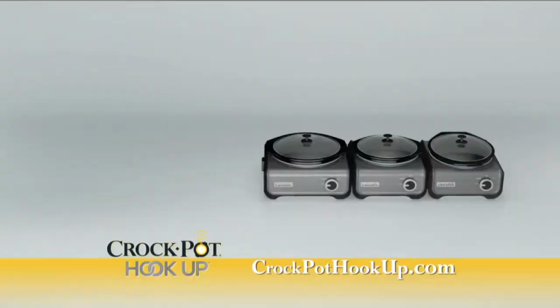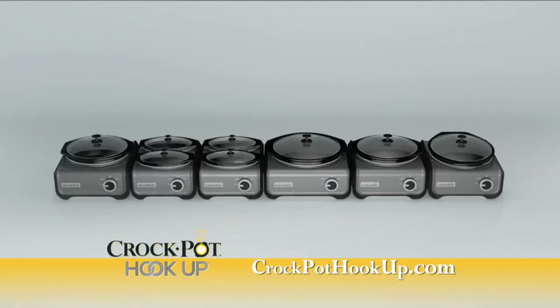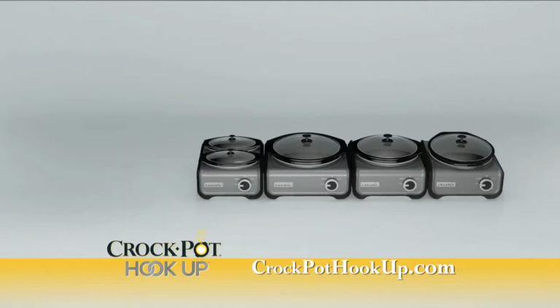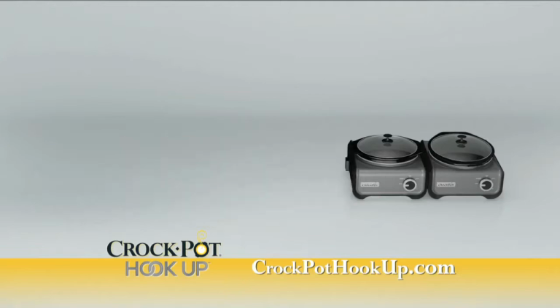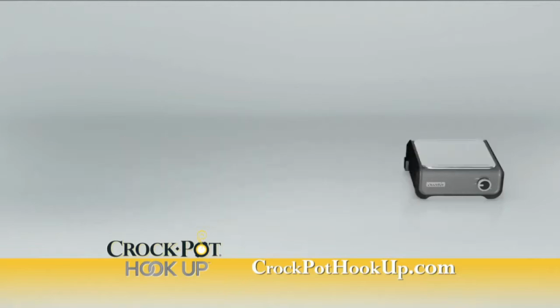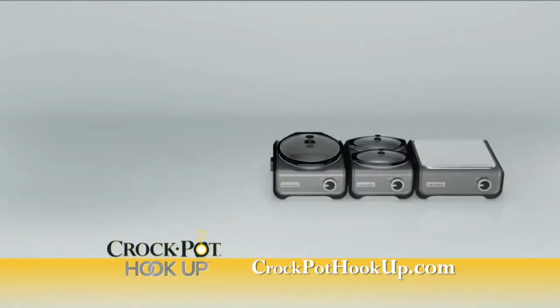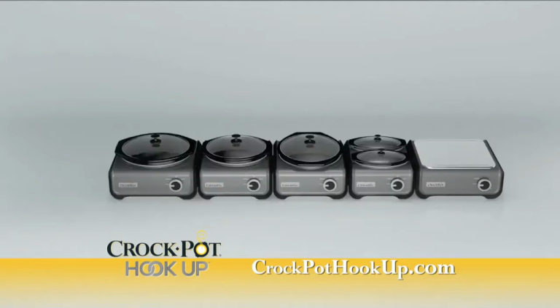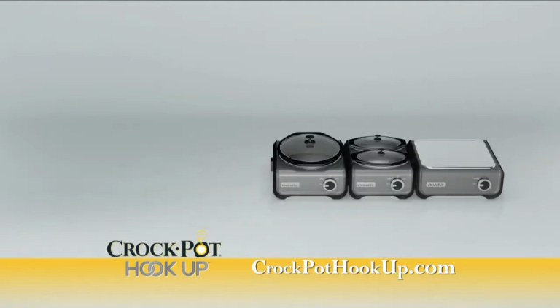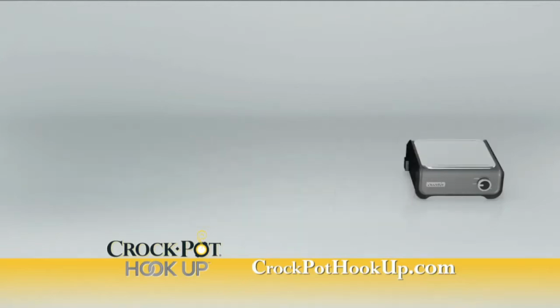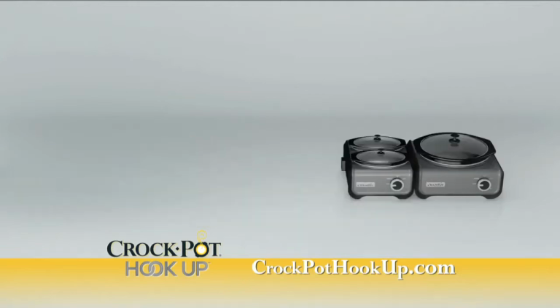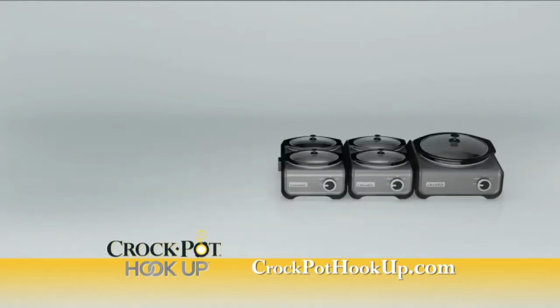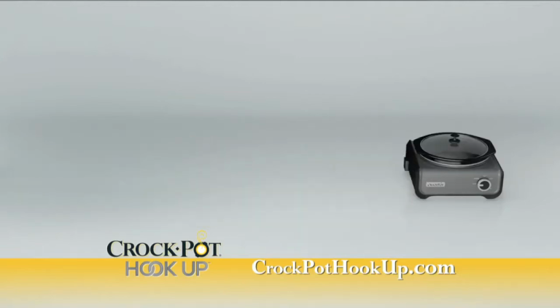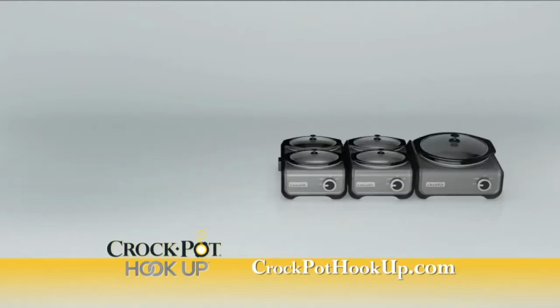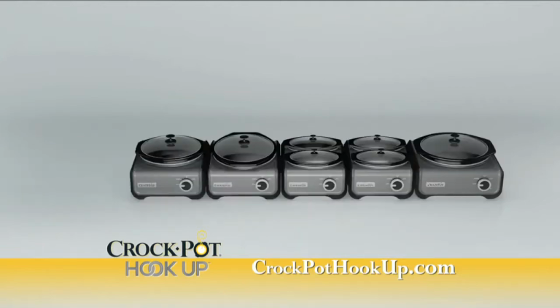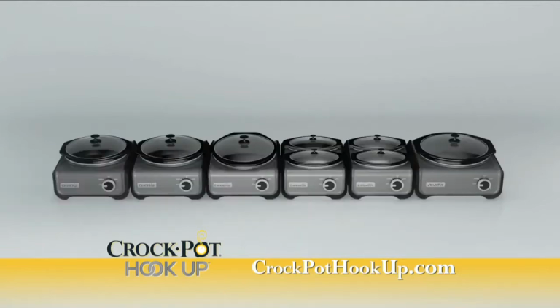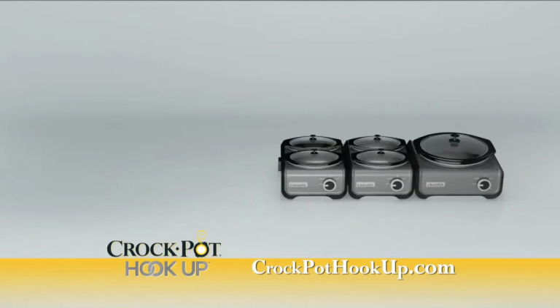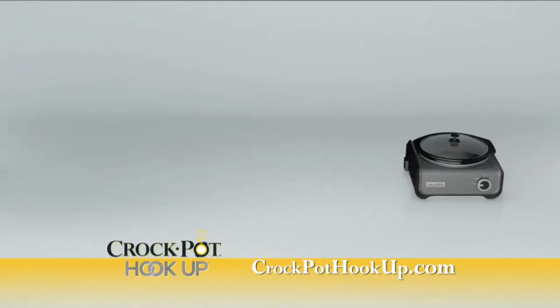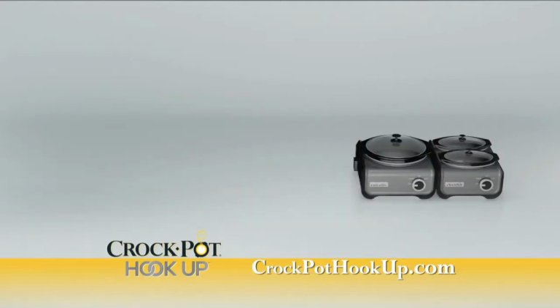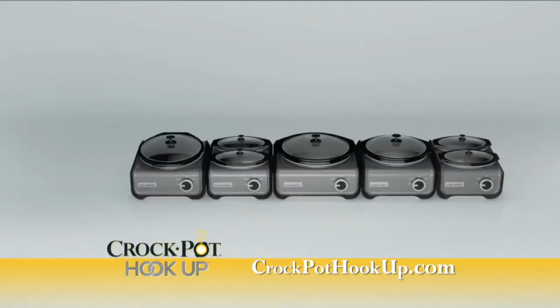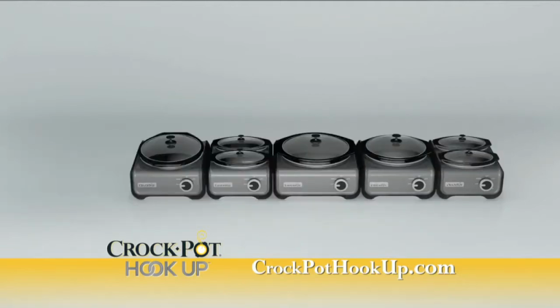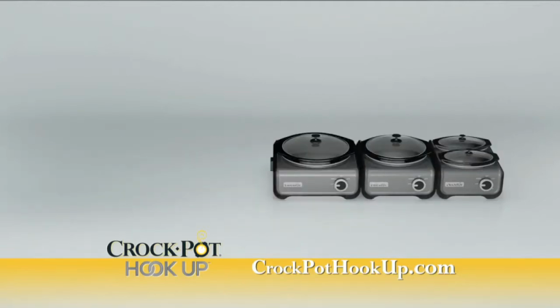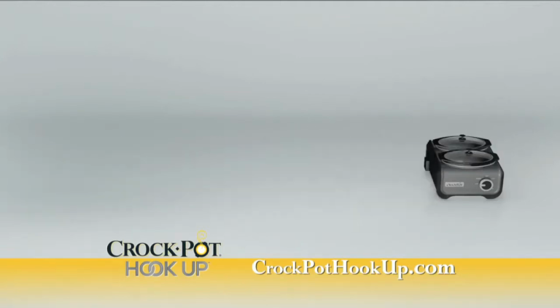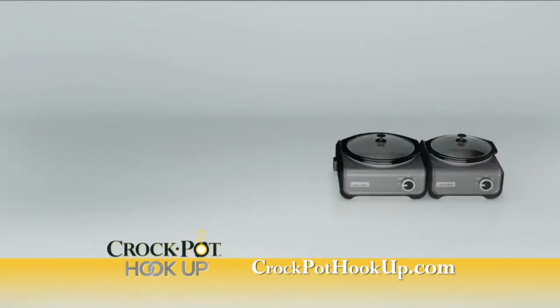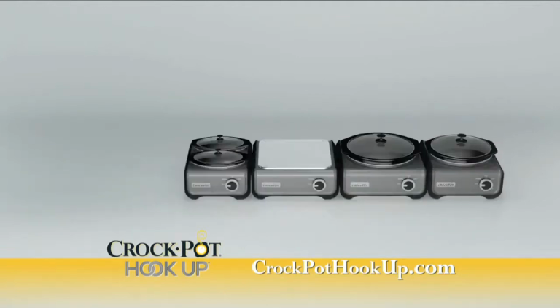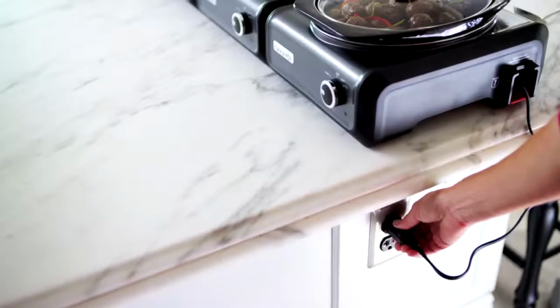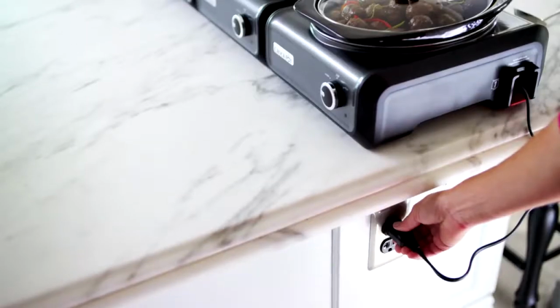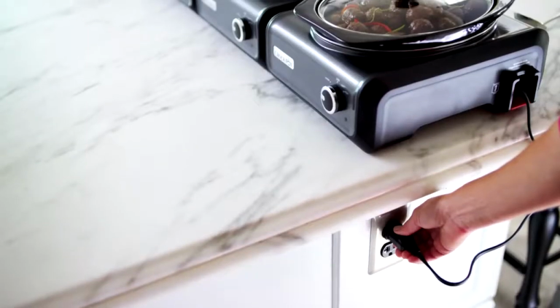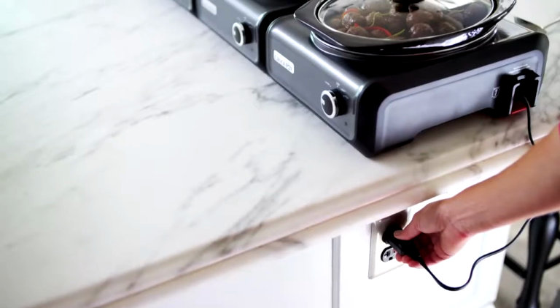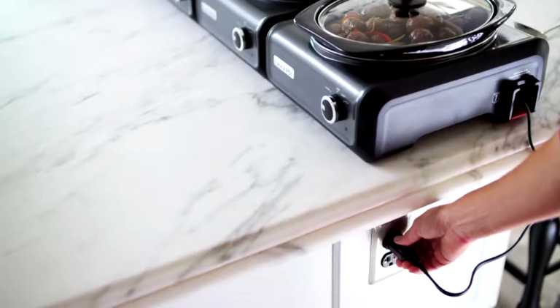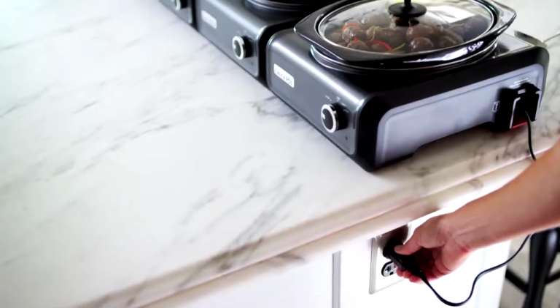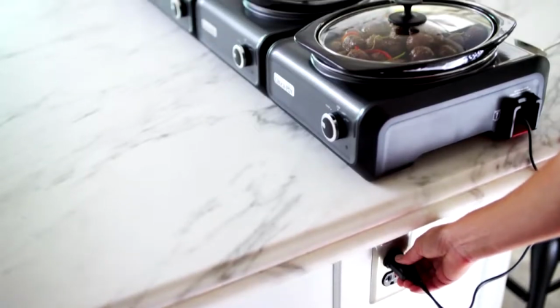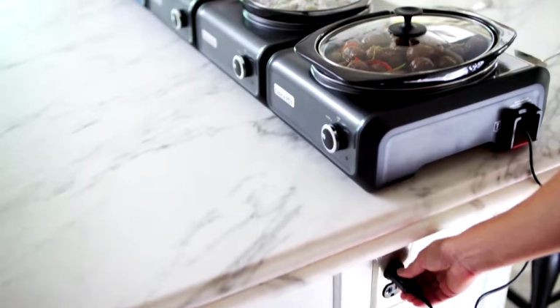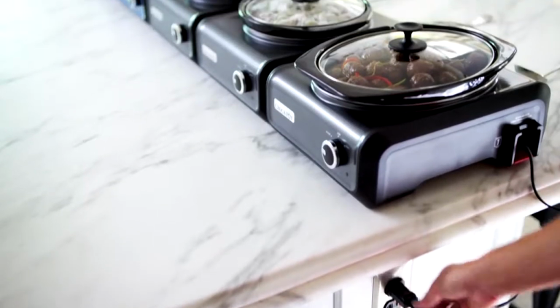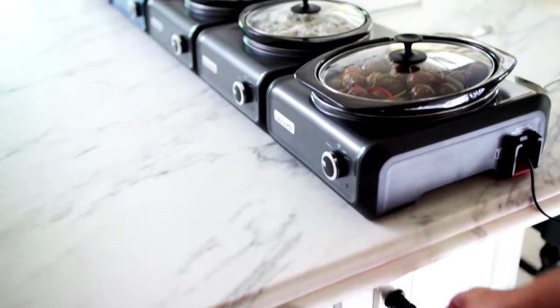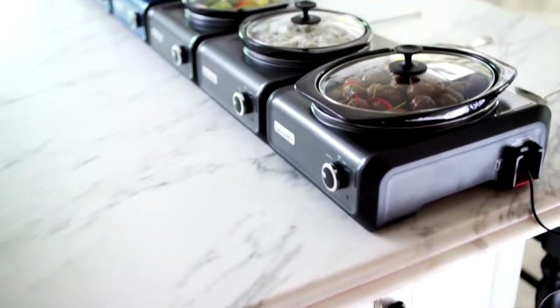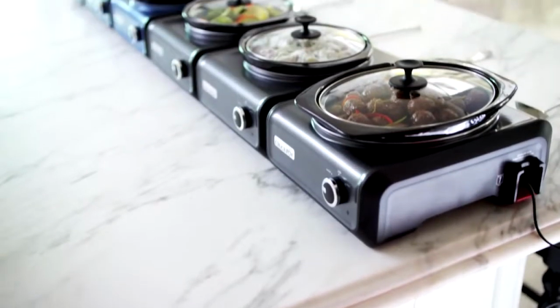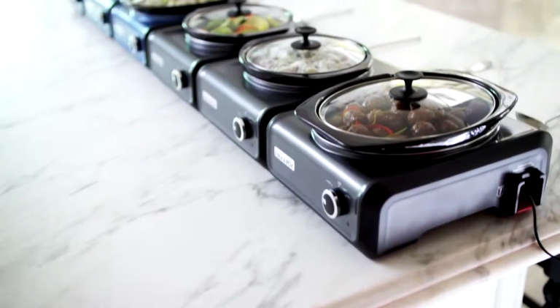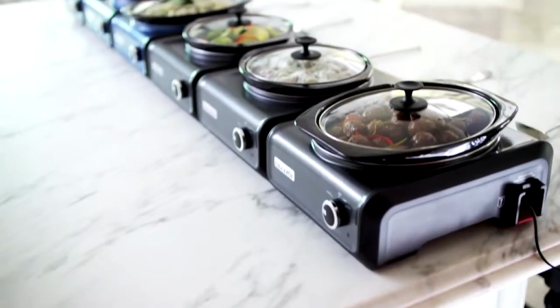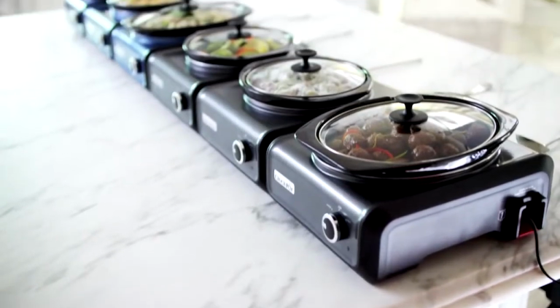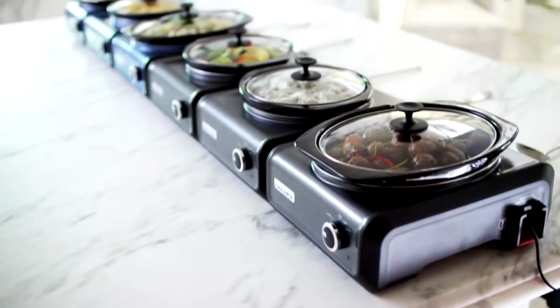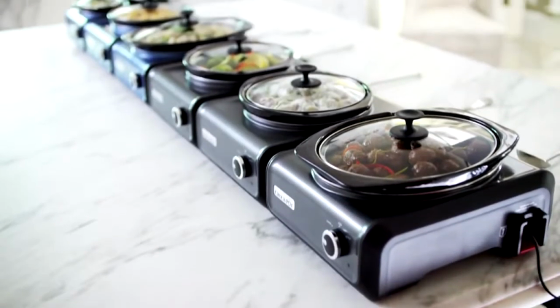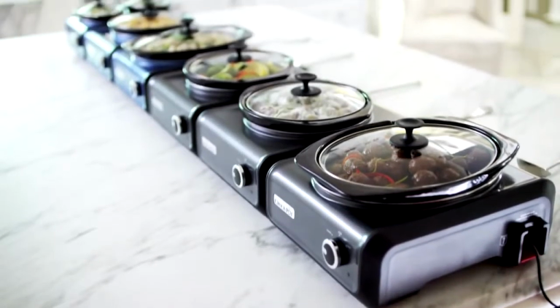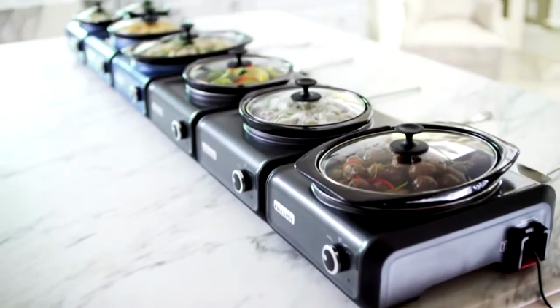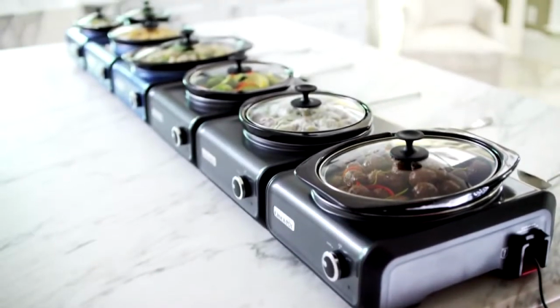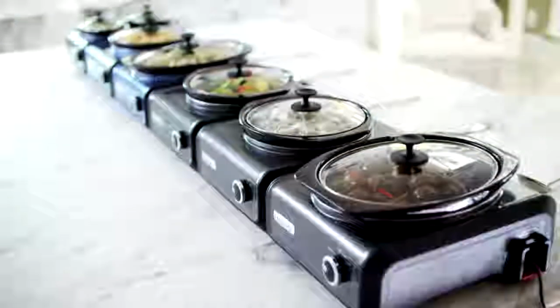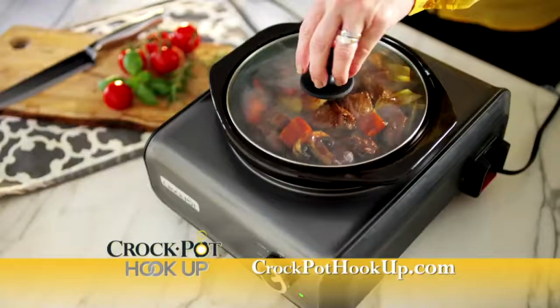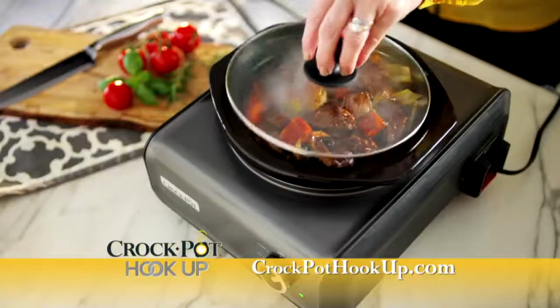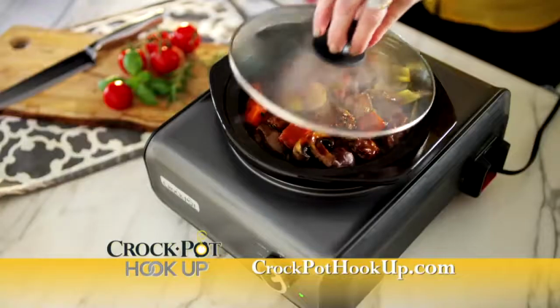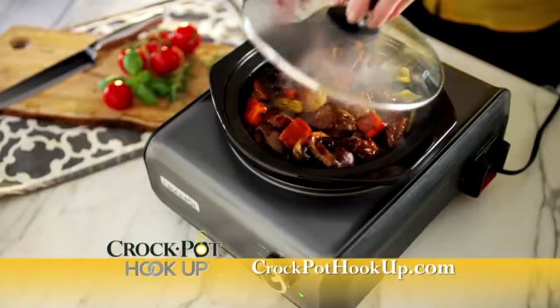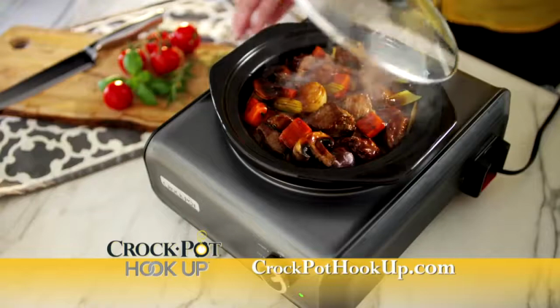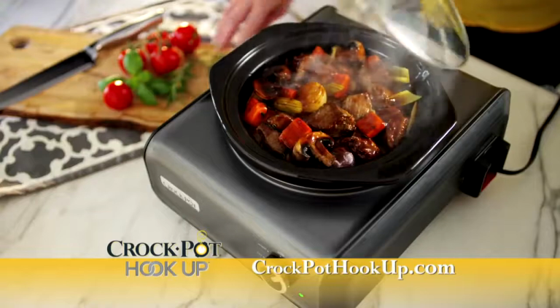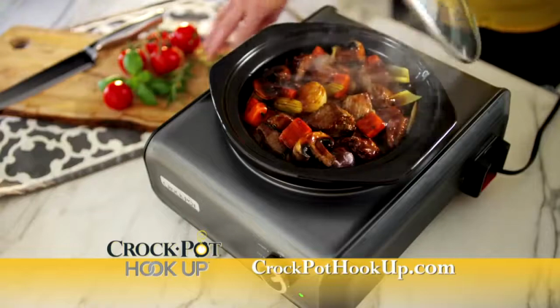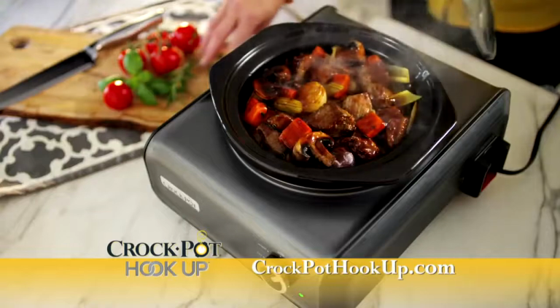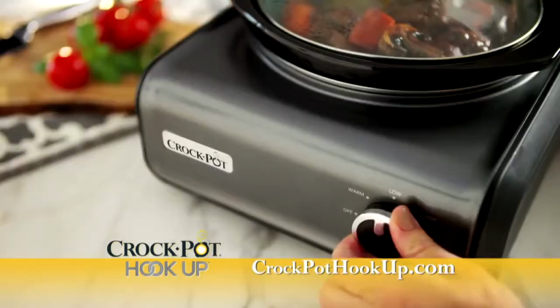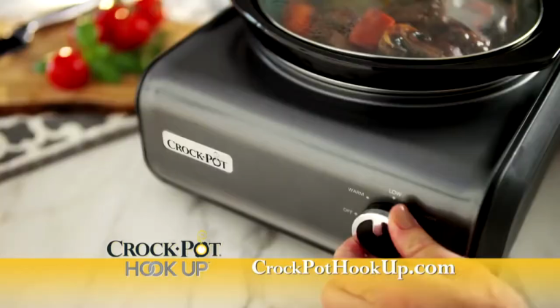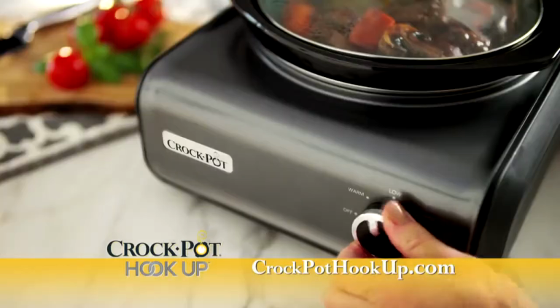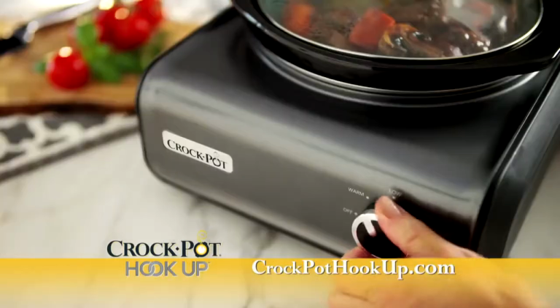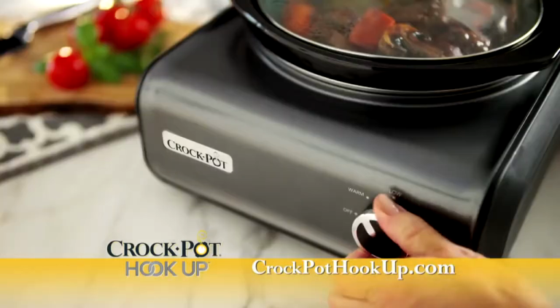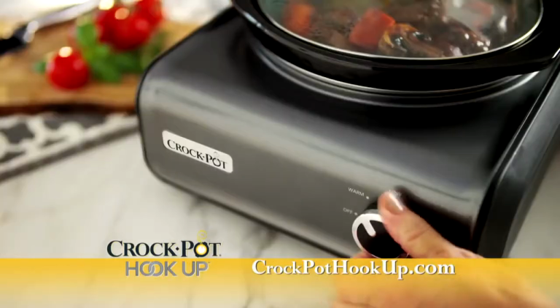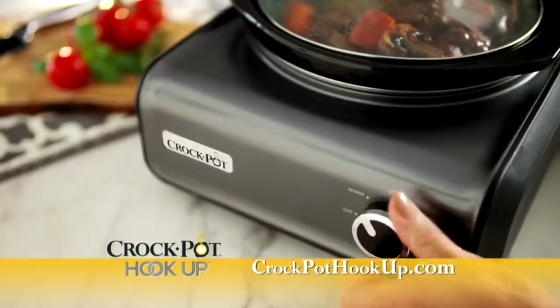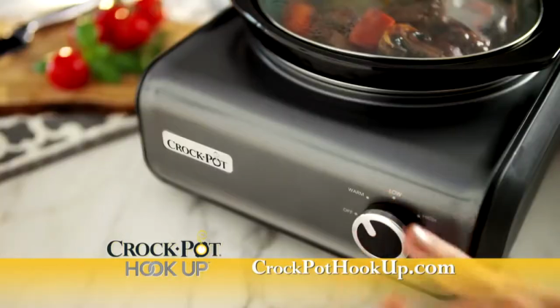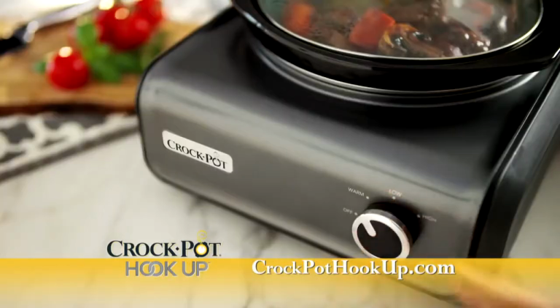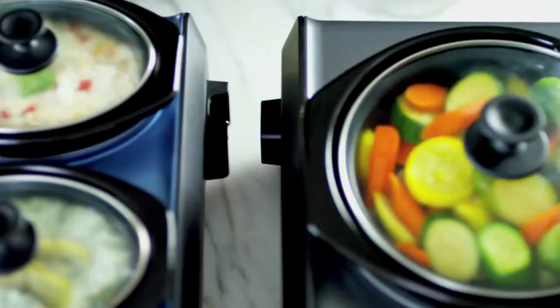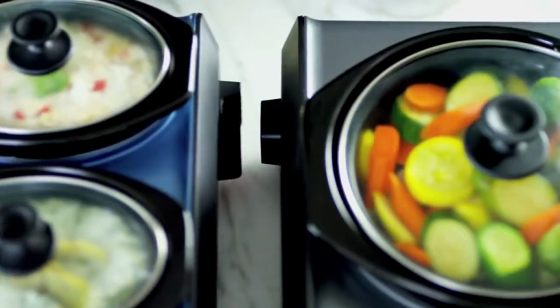Connect up to six different units for hundreds of combinations using just one outlet for slow cooking or to keep food warm.